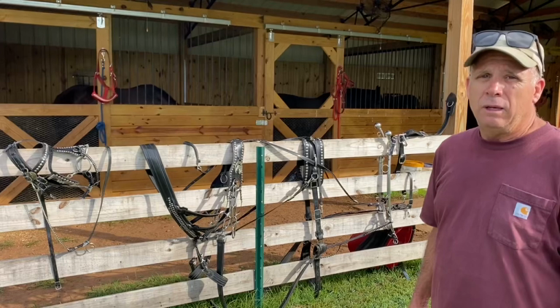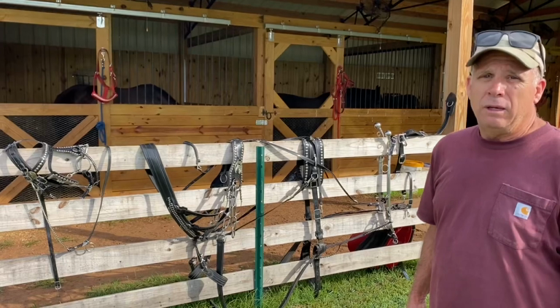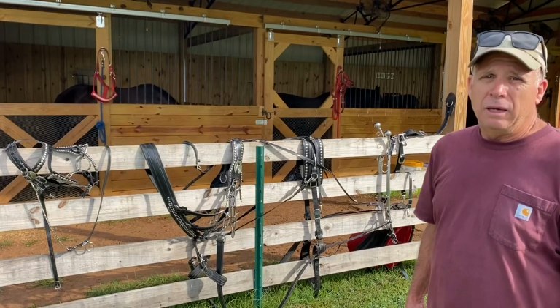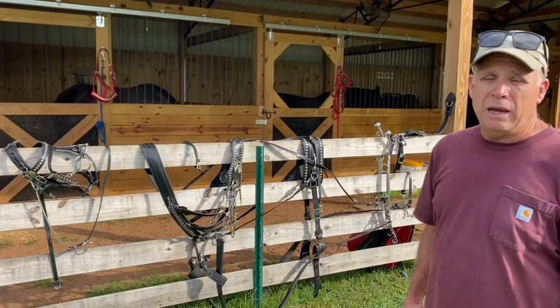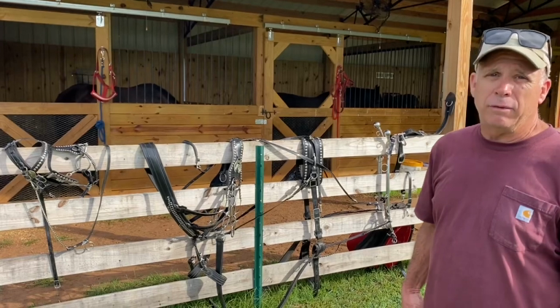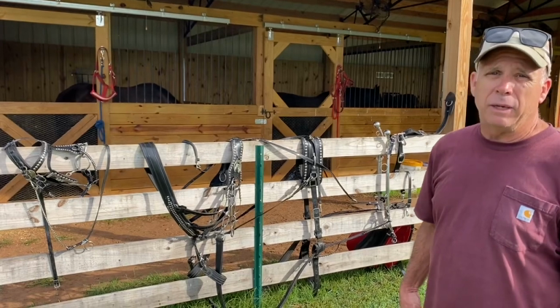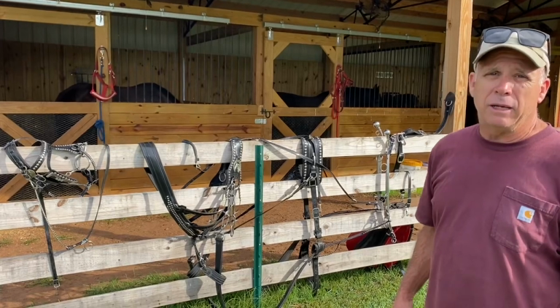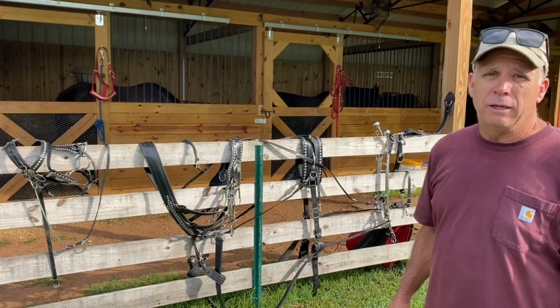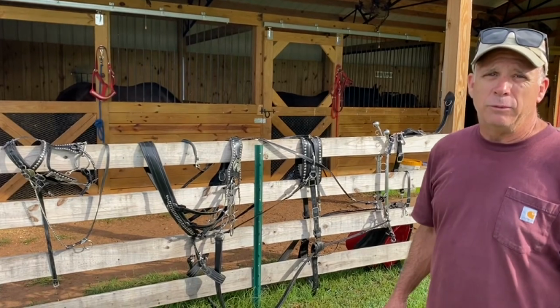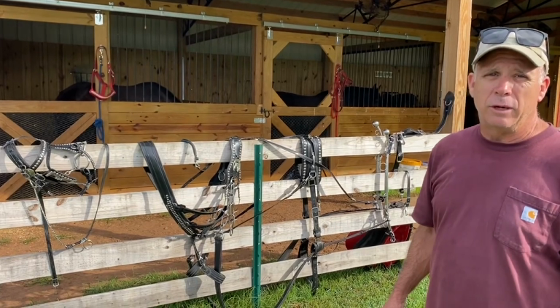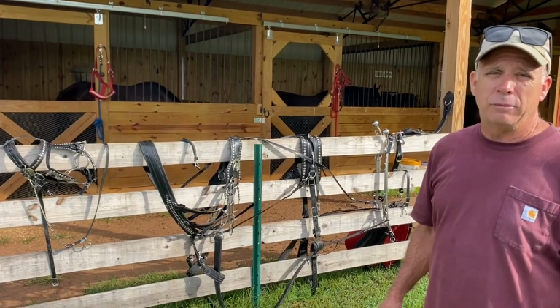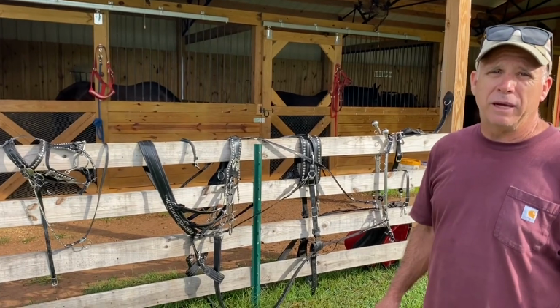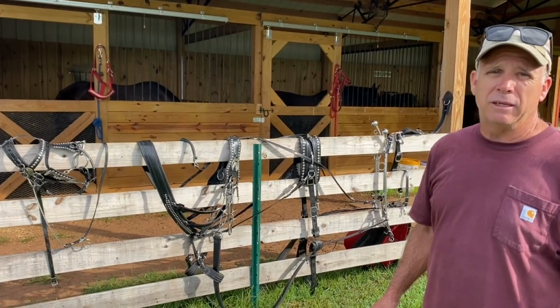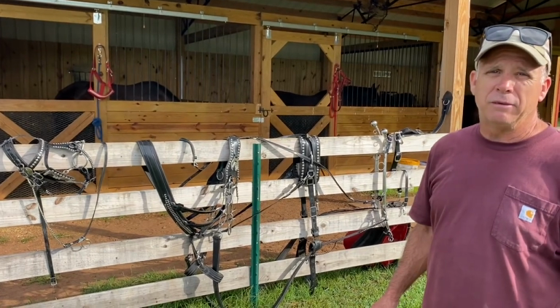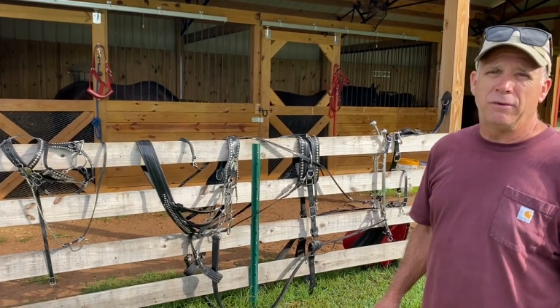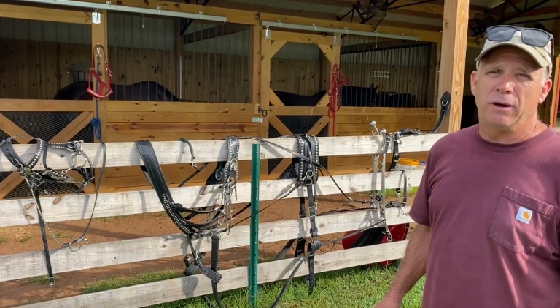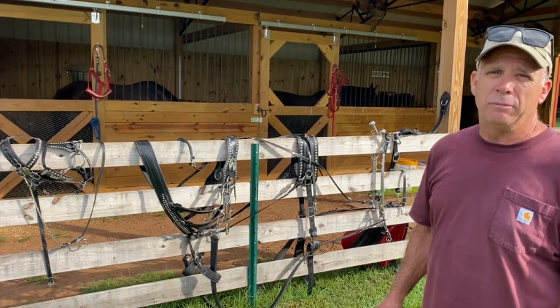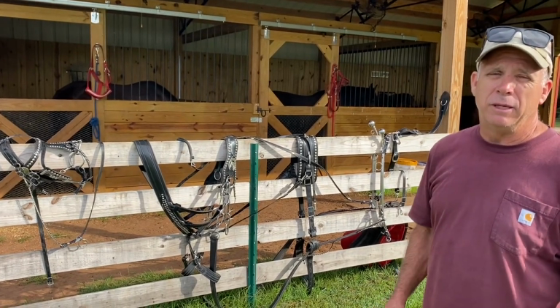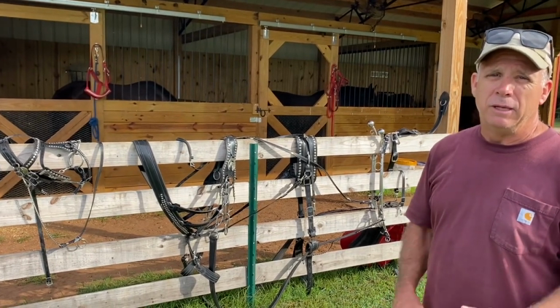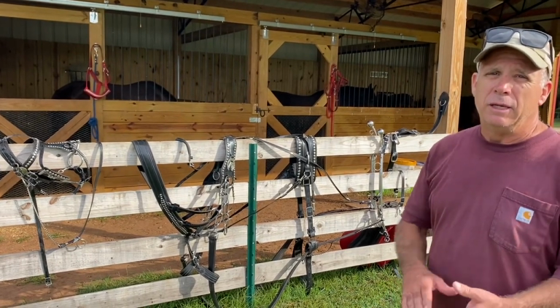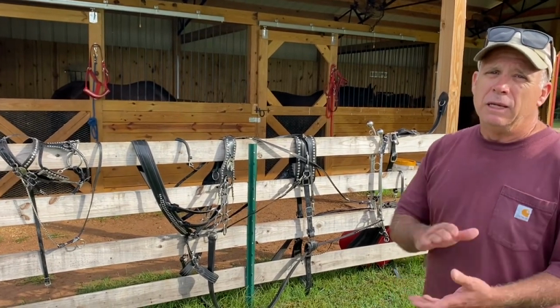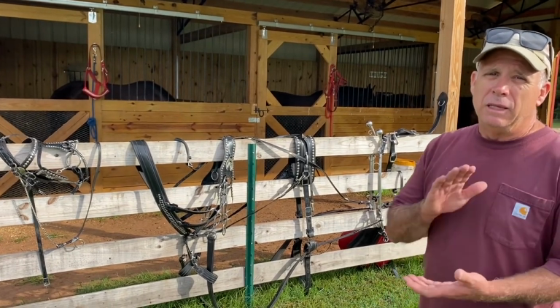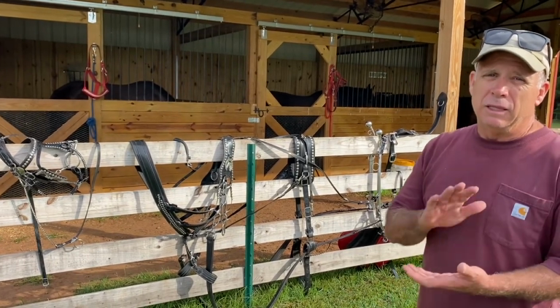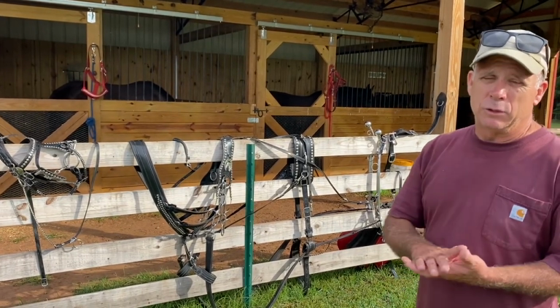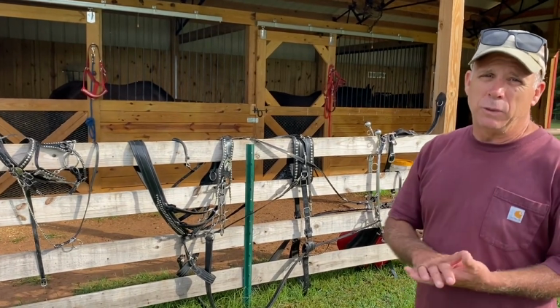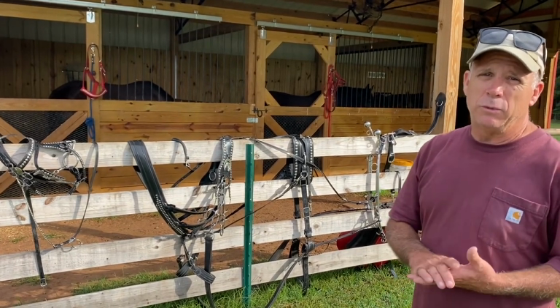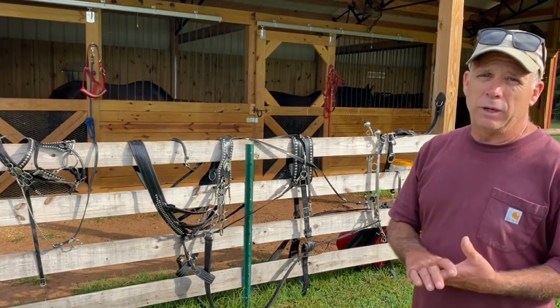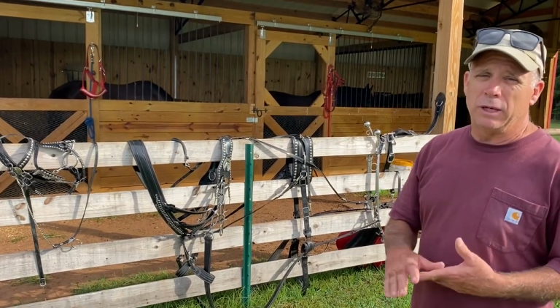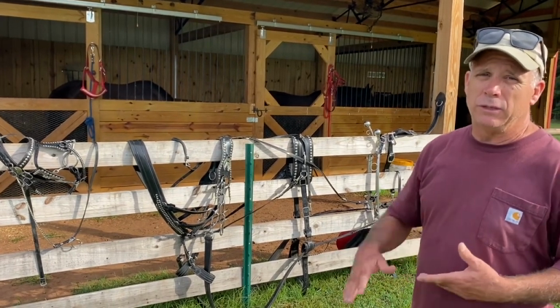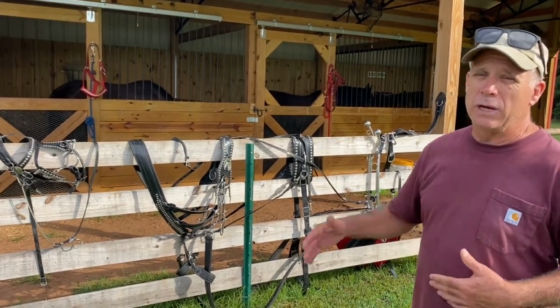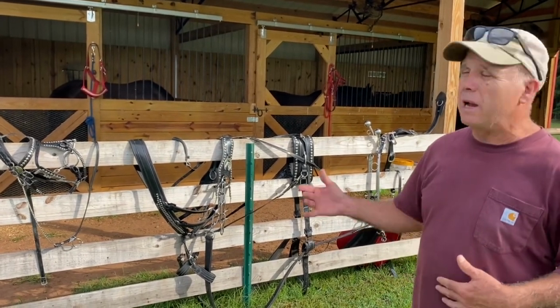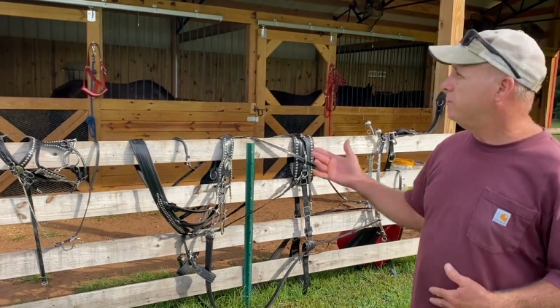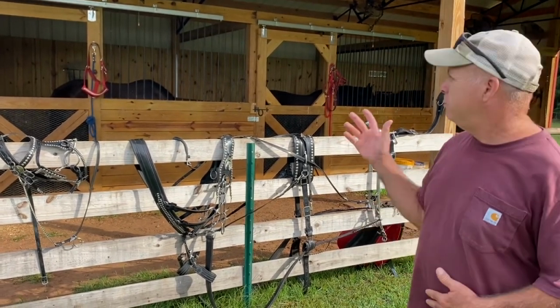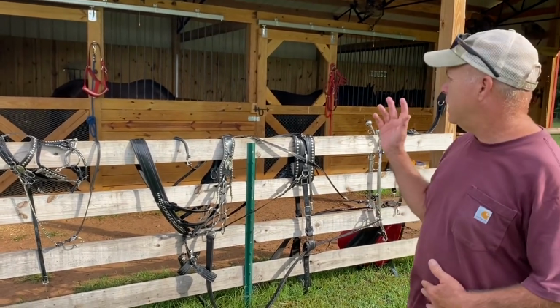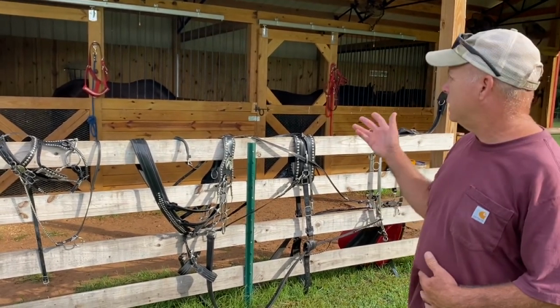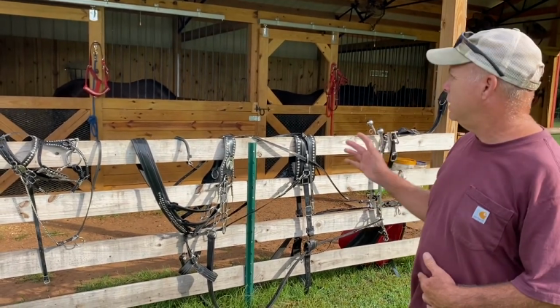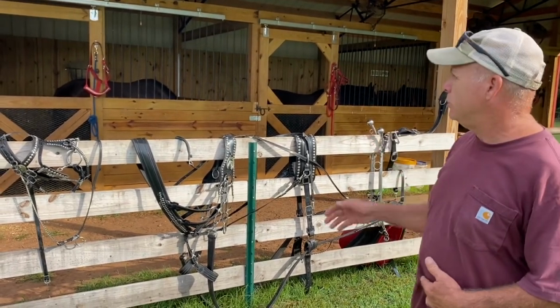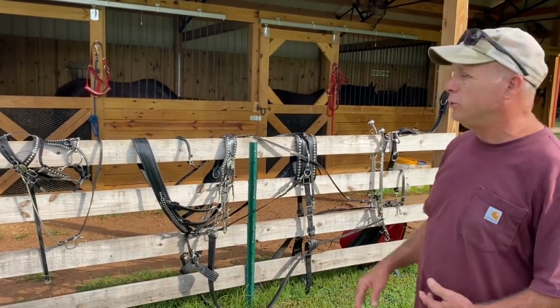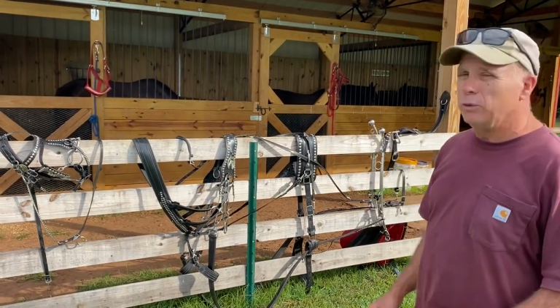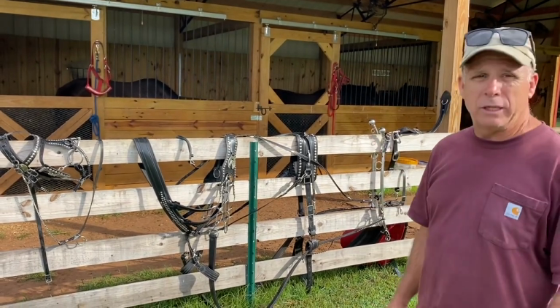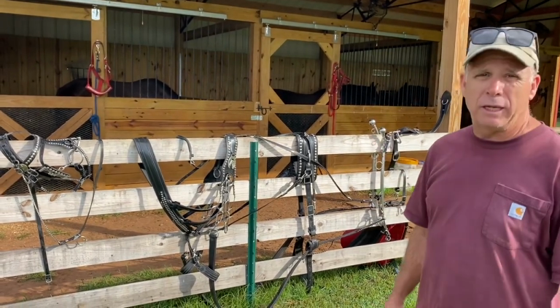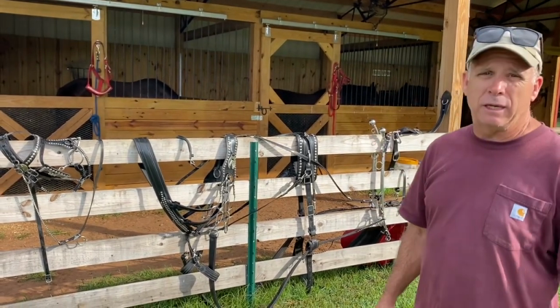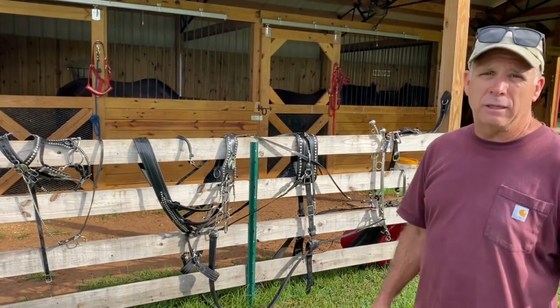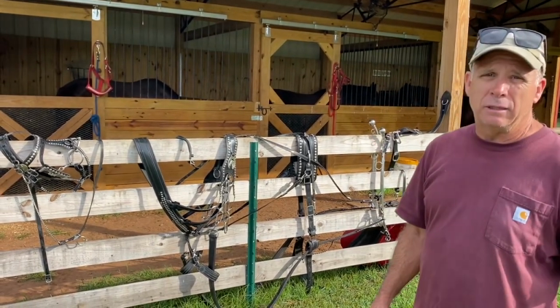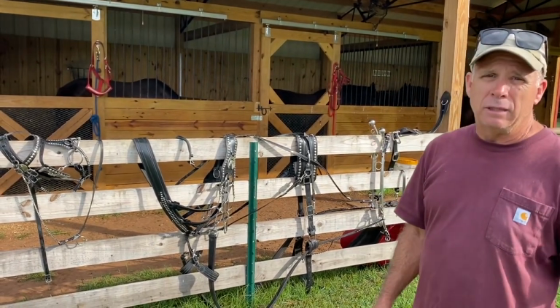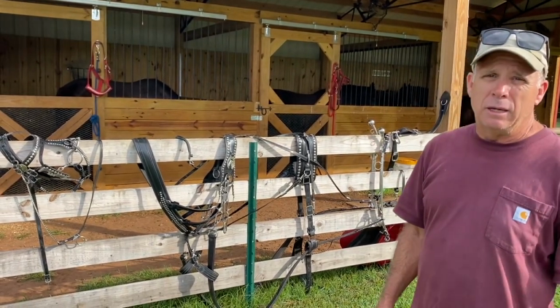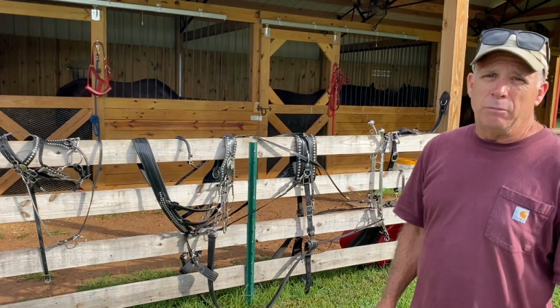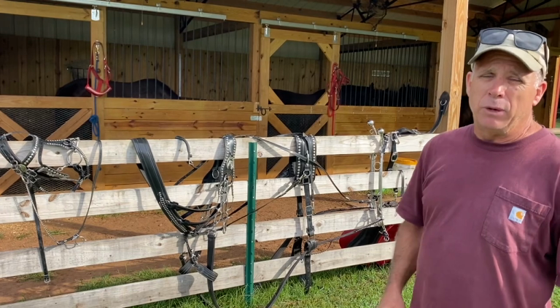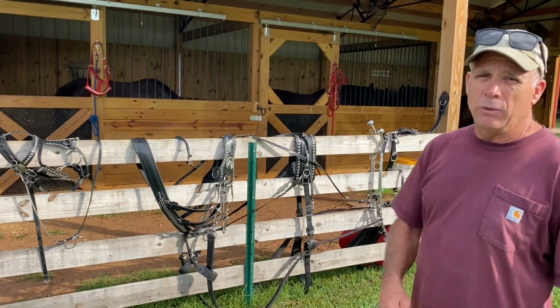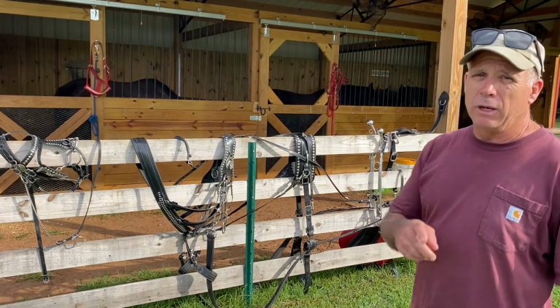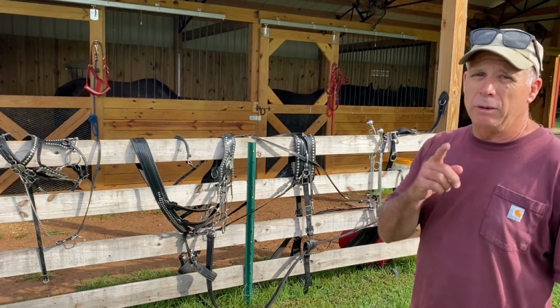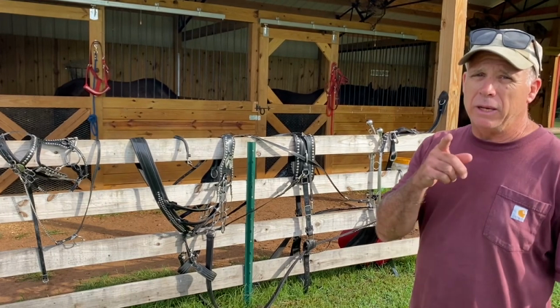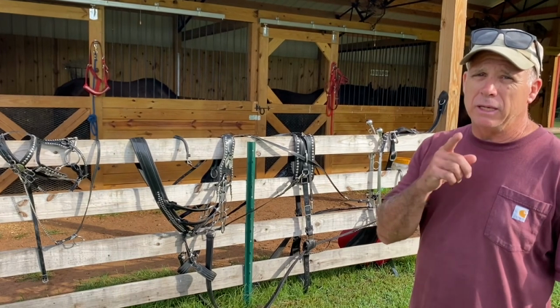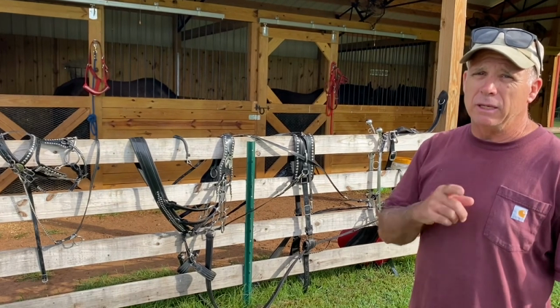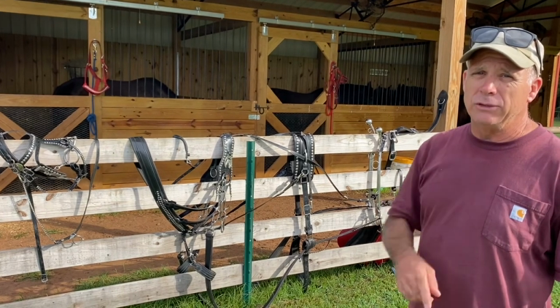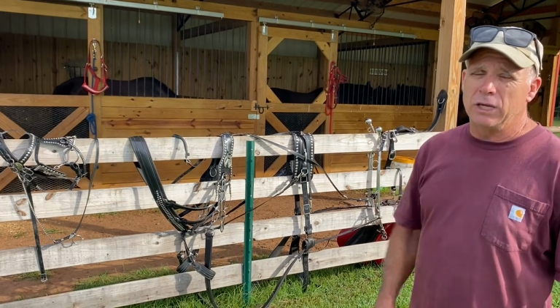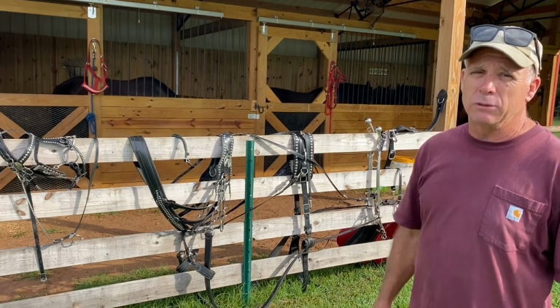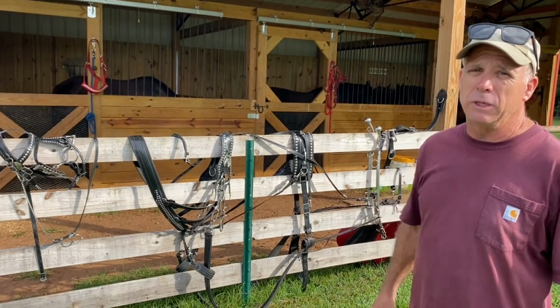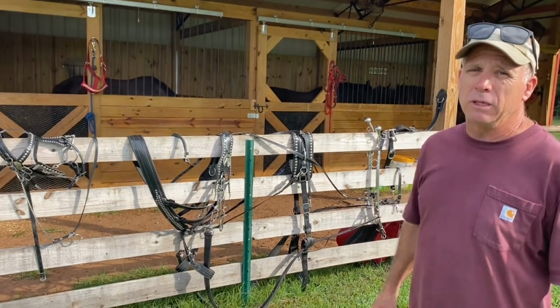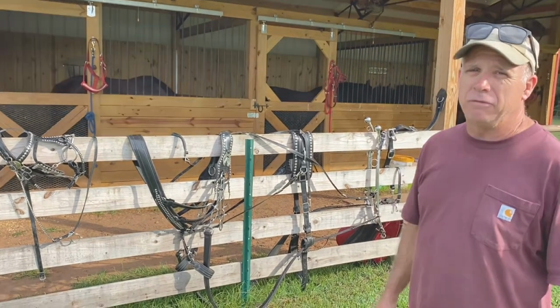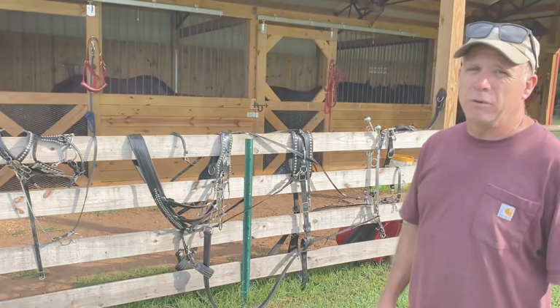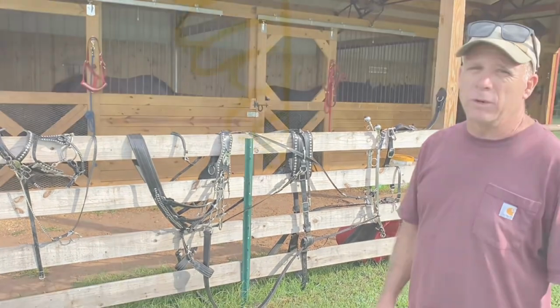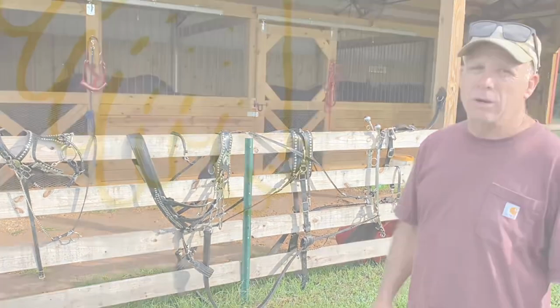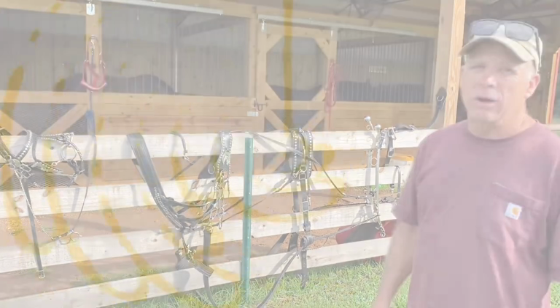Hey everybody, welcome back to the farm. This week we're going to drive Becky and Jewel again, but we're going to make an adjustment to the fork cart.